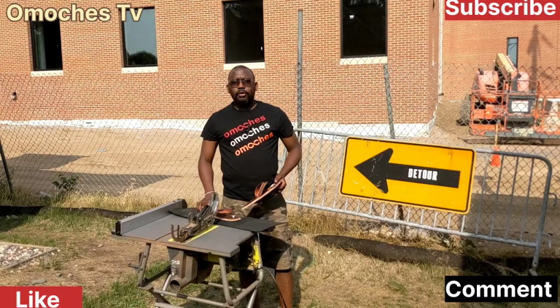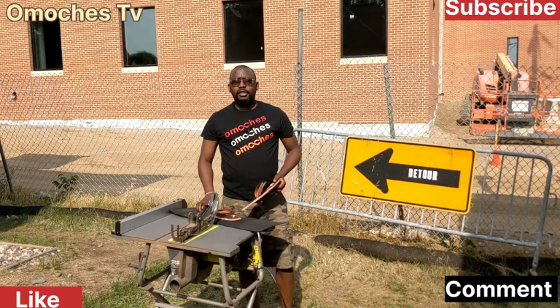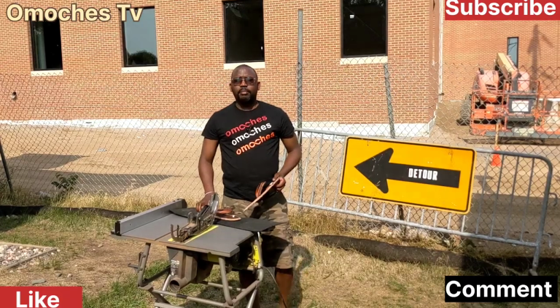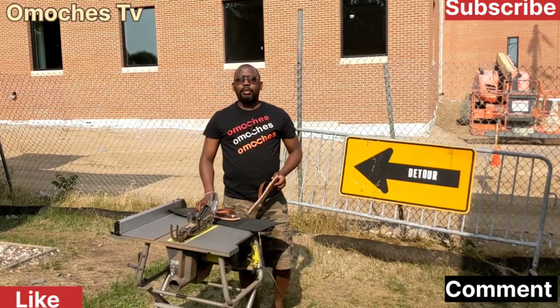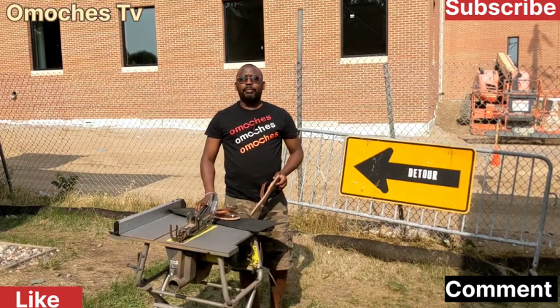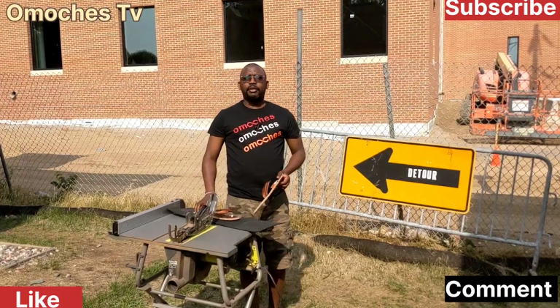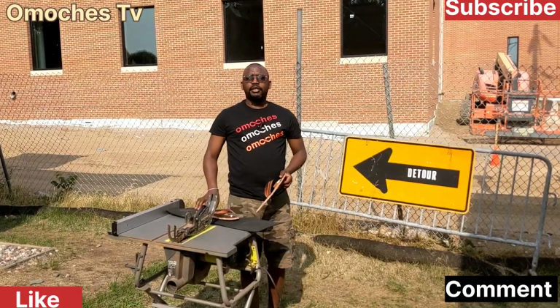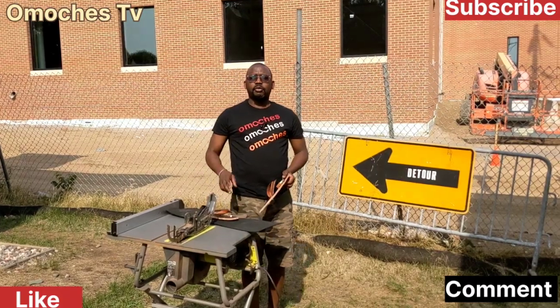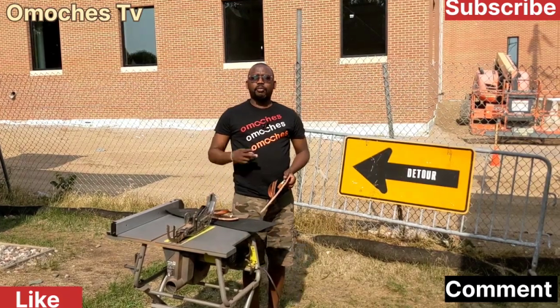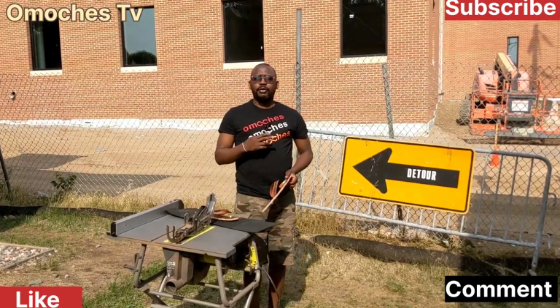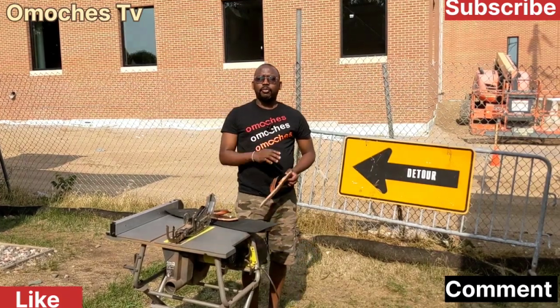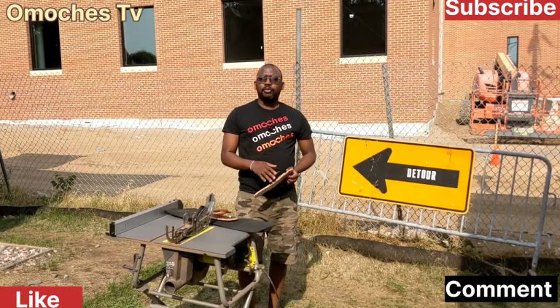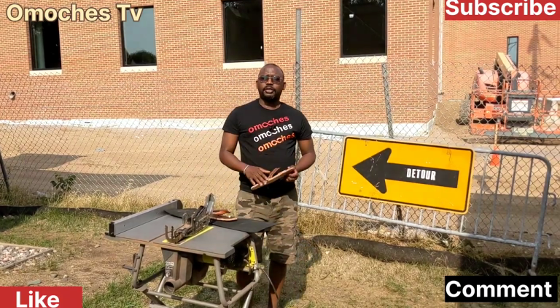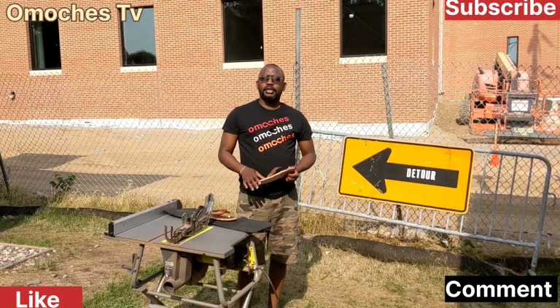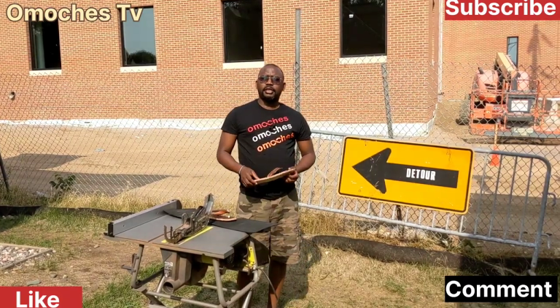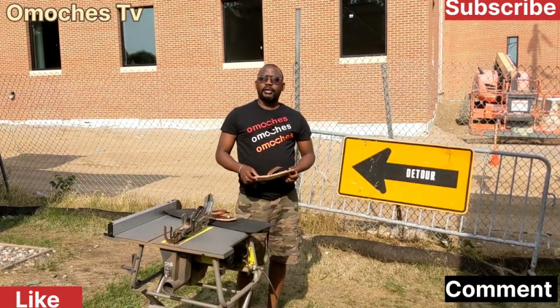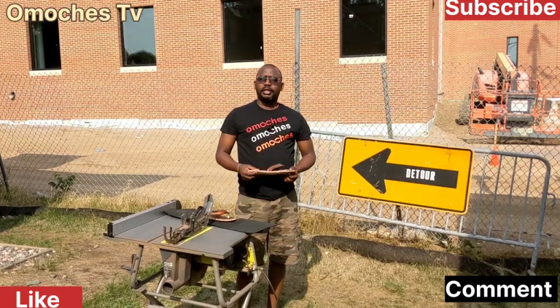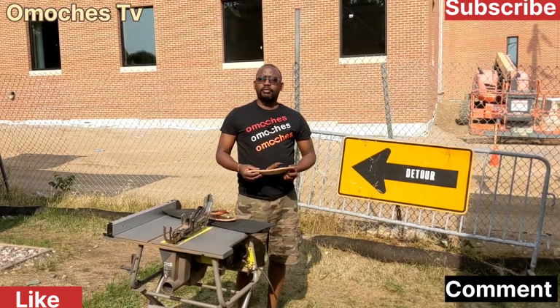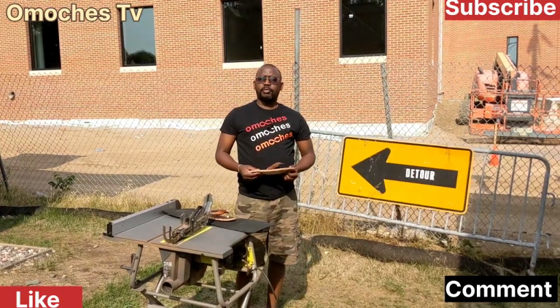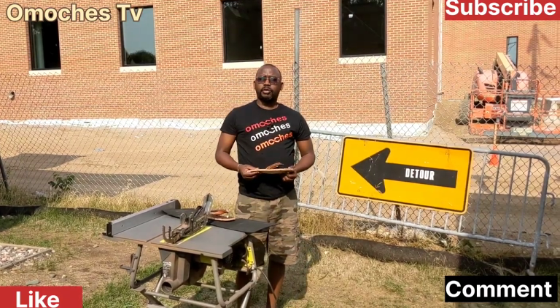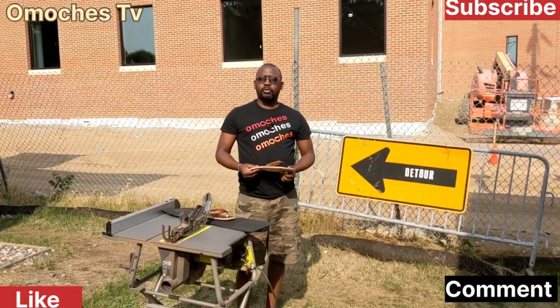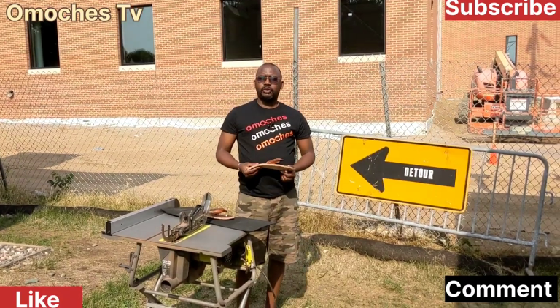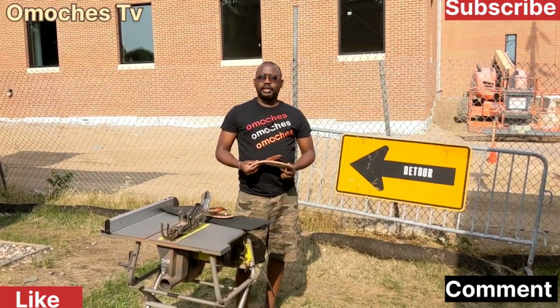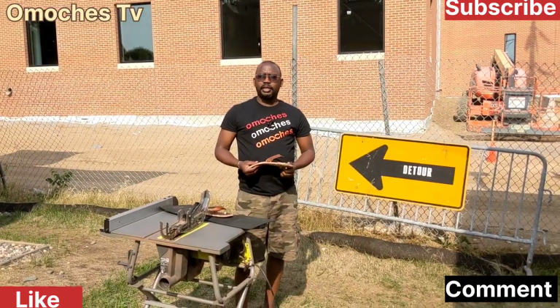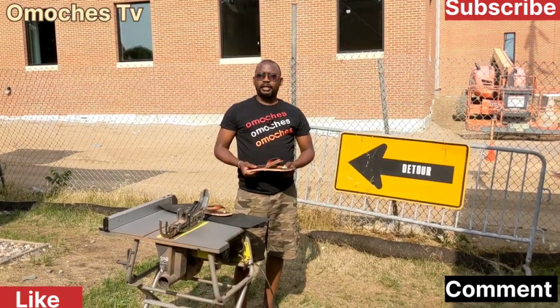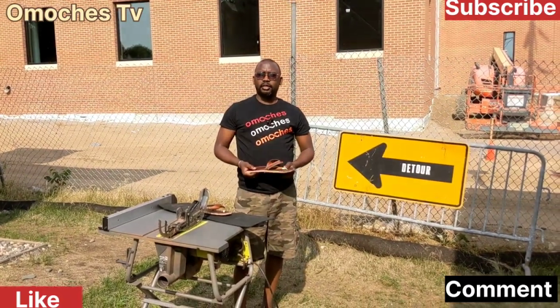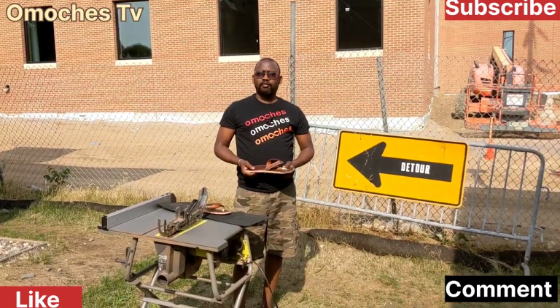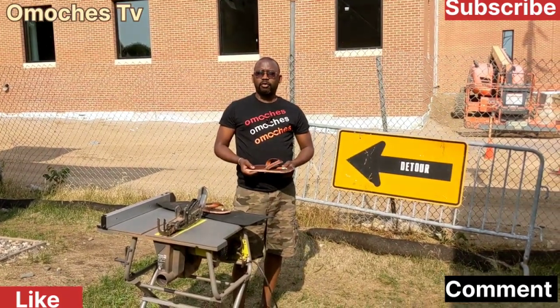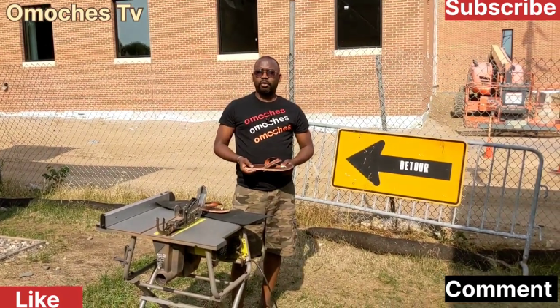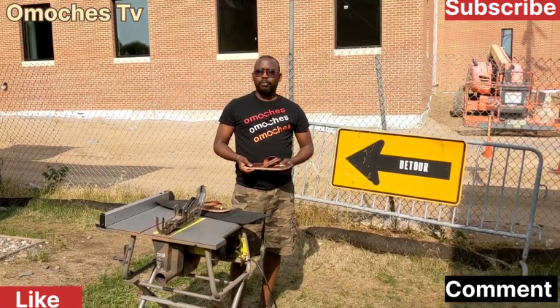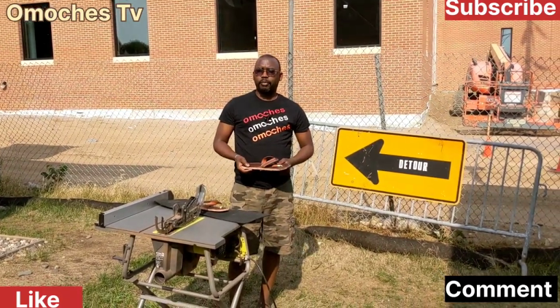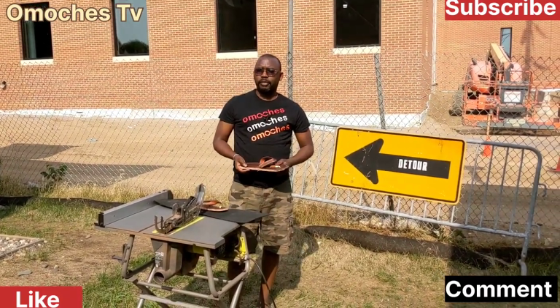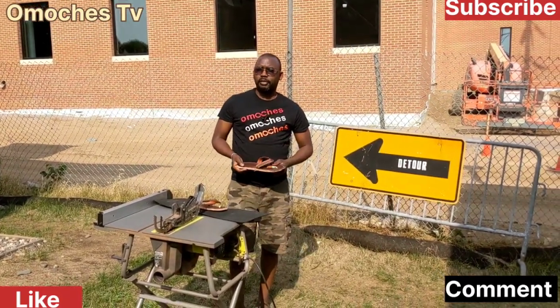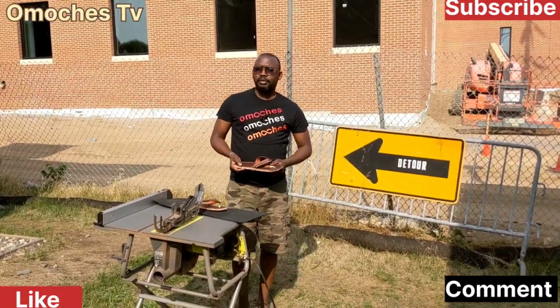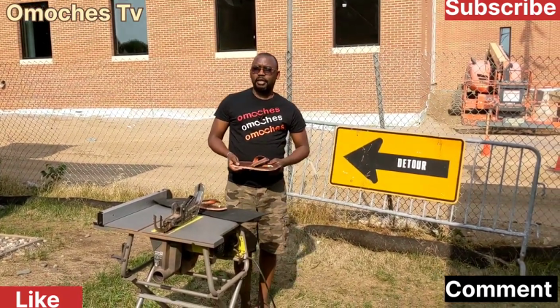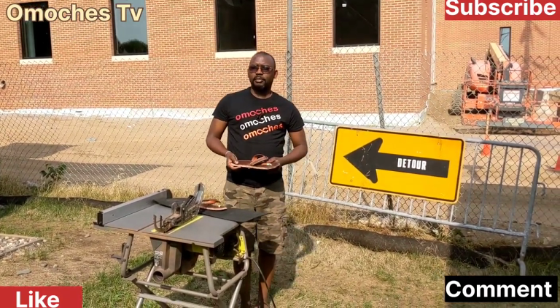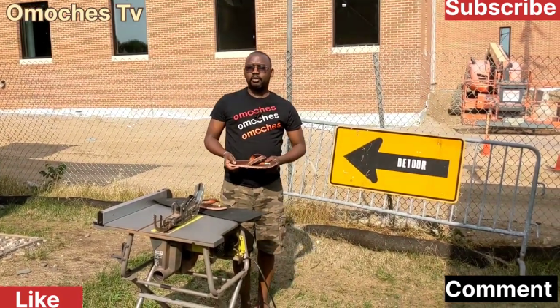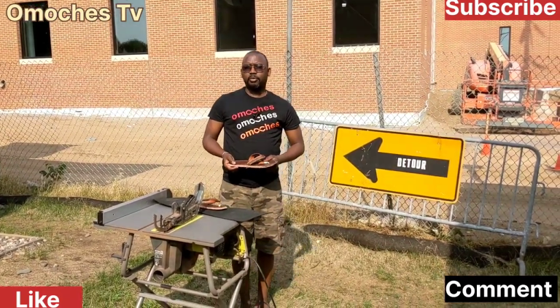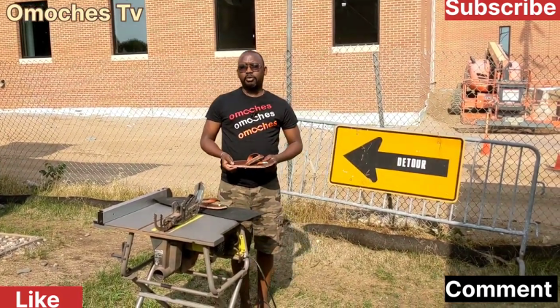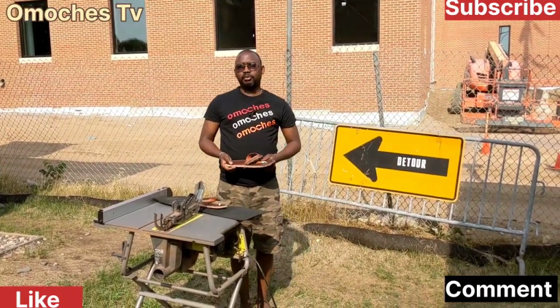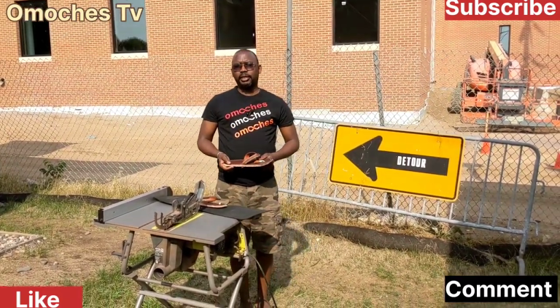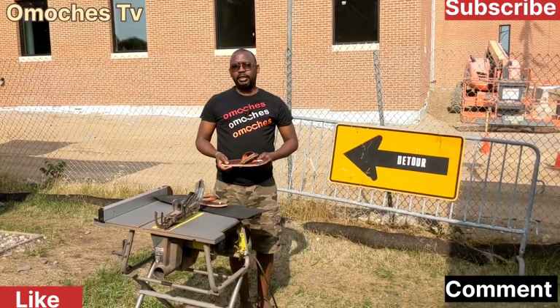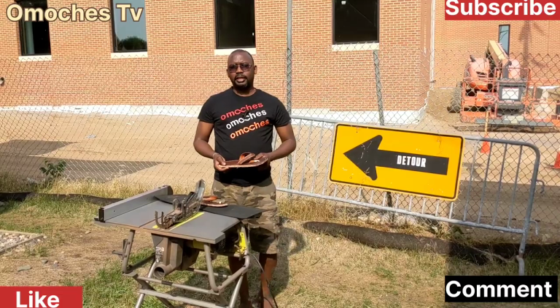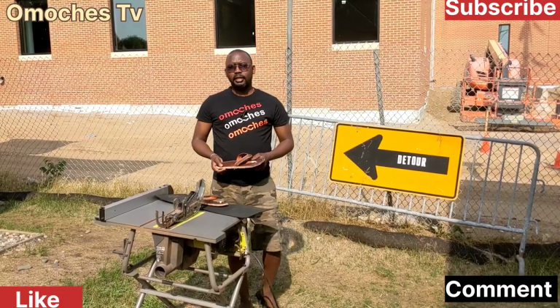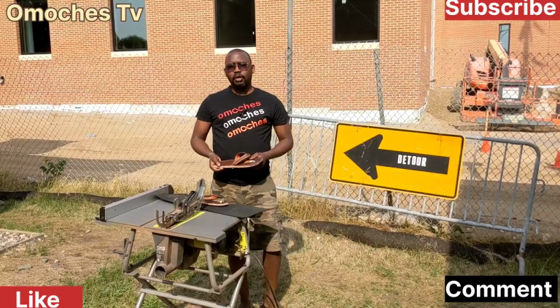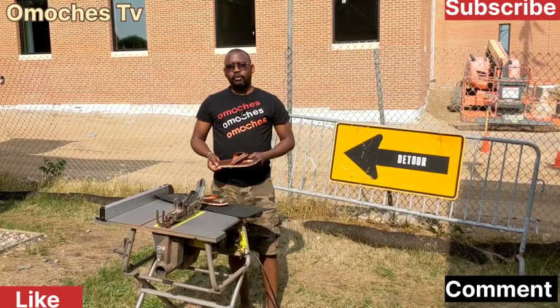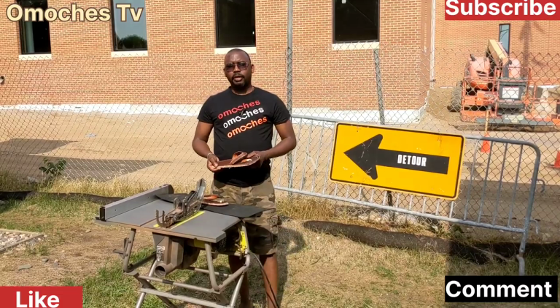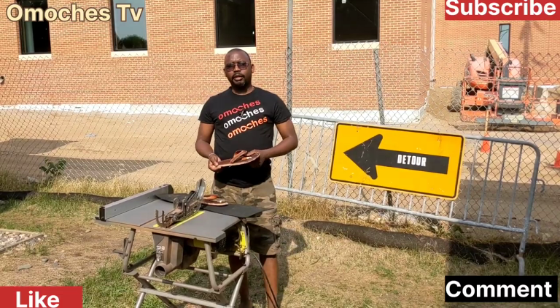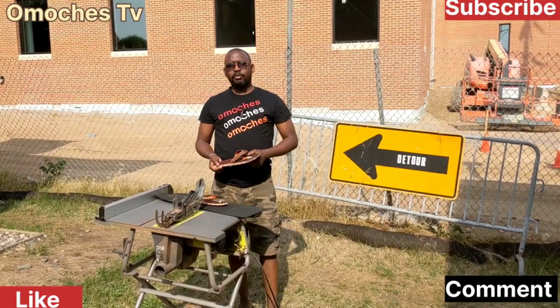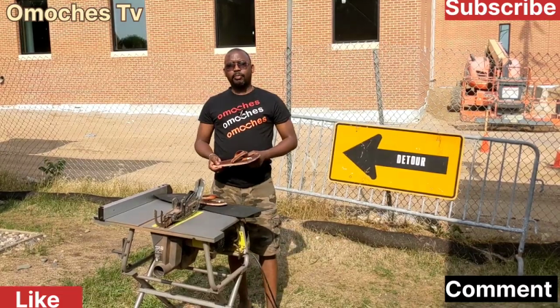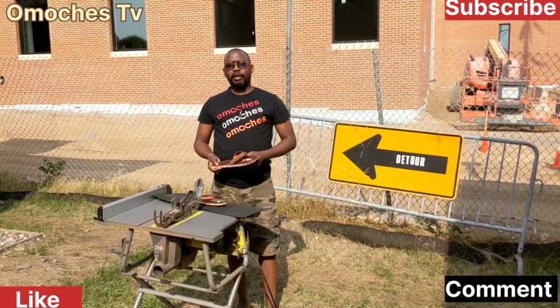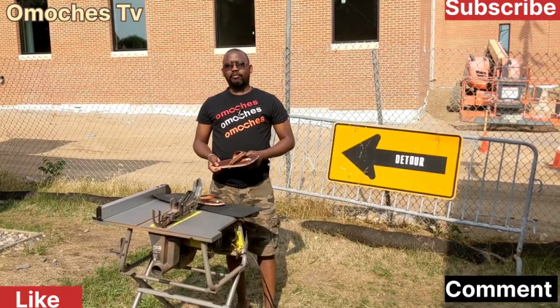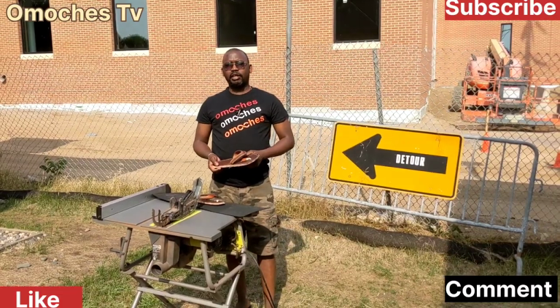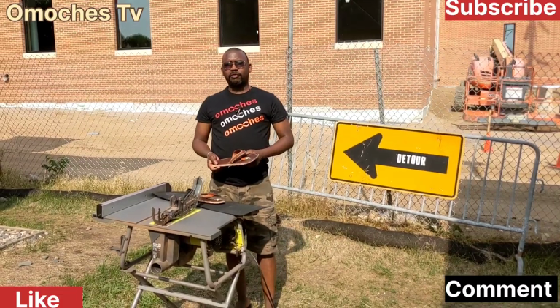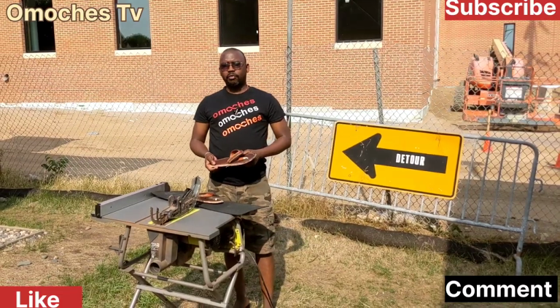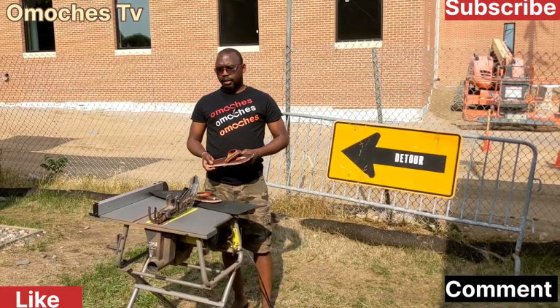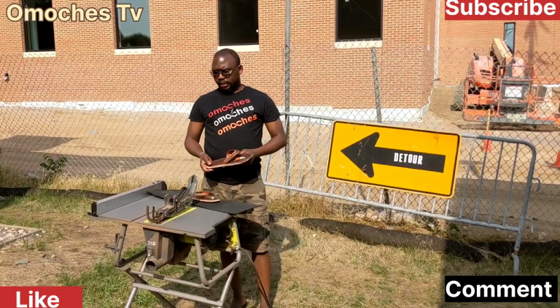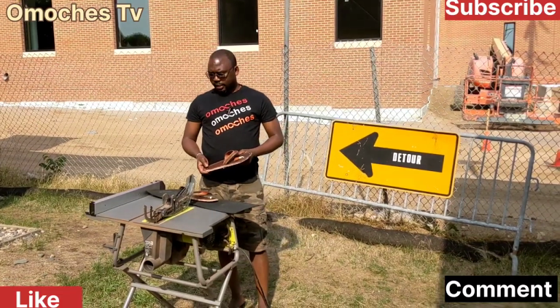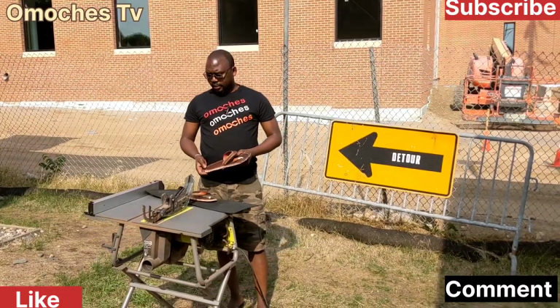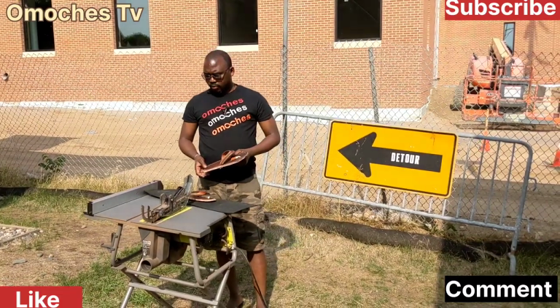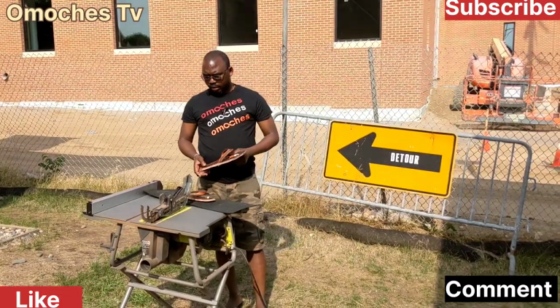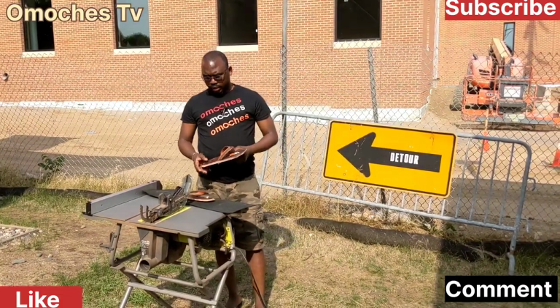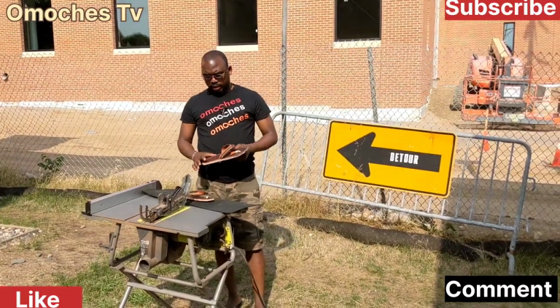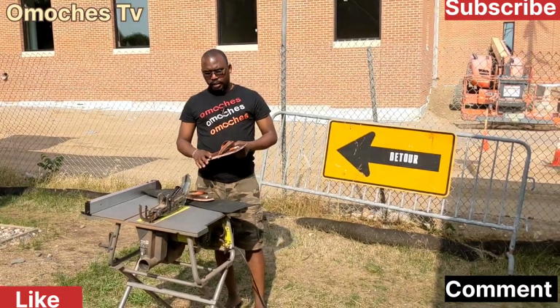What's up people, this is your boy Omoncheza. Welcome to my YouTube channel. Thank you for the people who are subscribing to my YouTube channel. Welcome to part 5 of my sandal making.